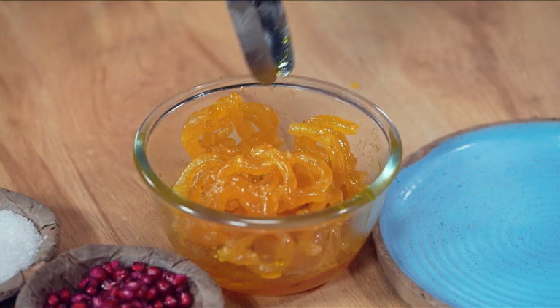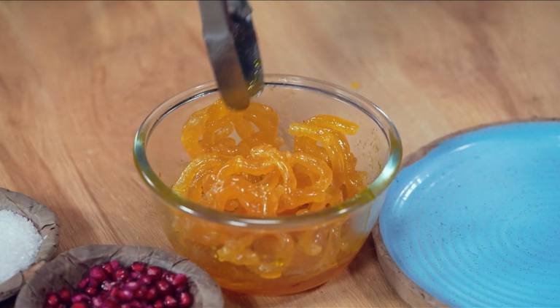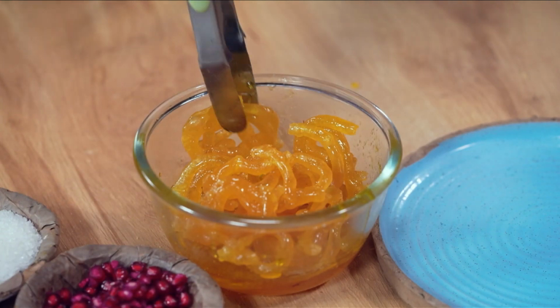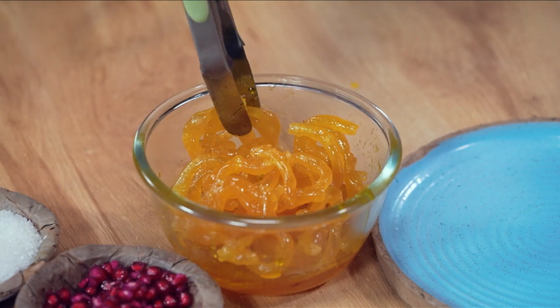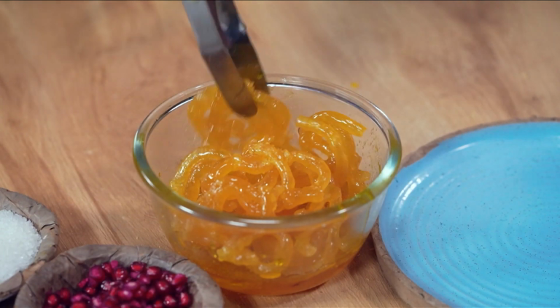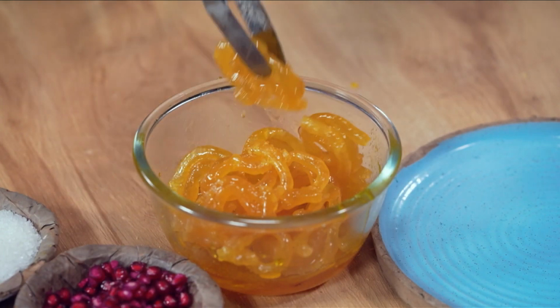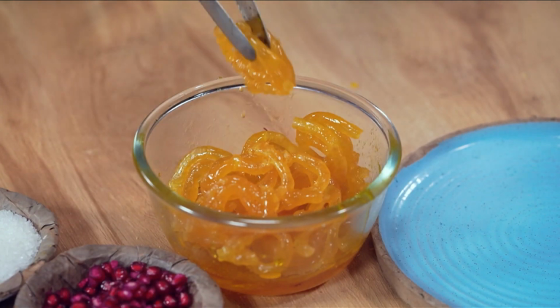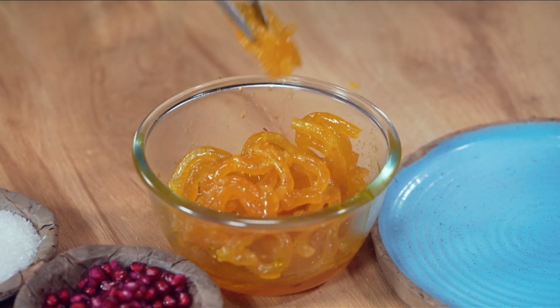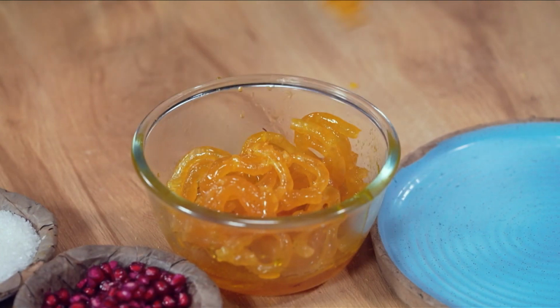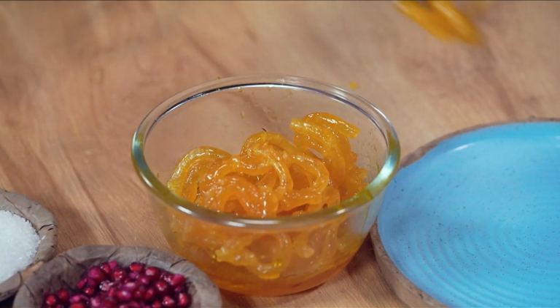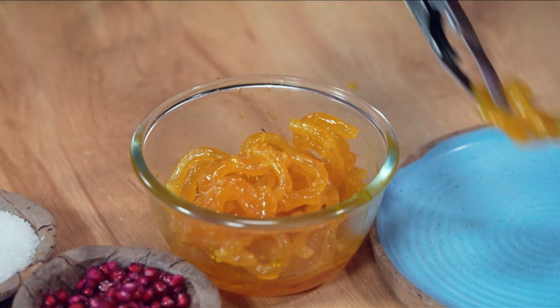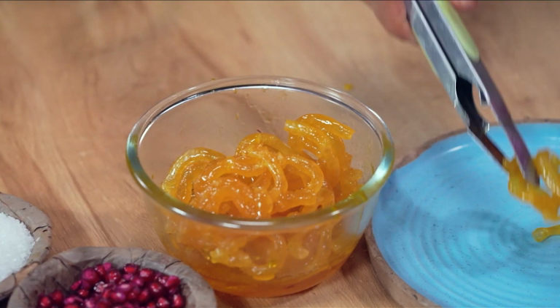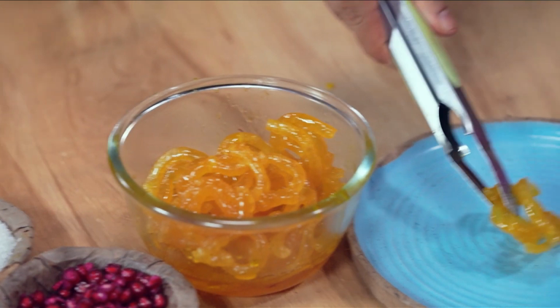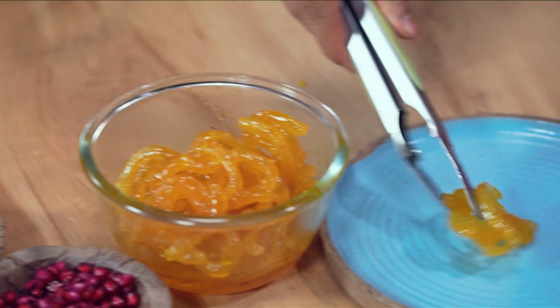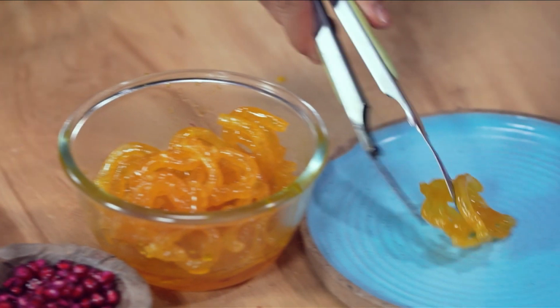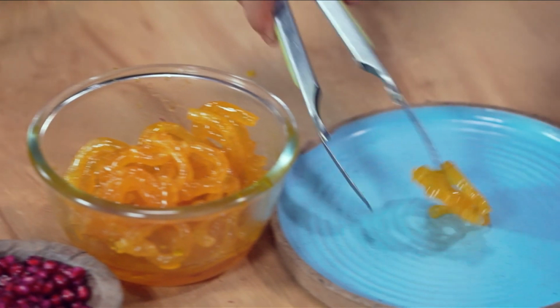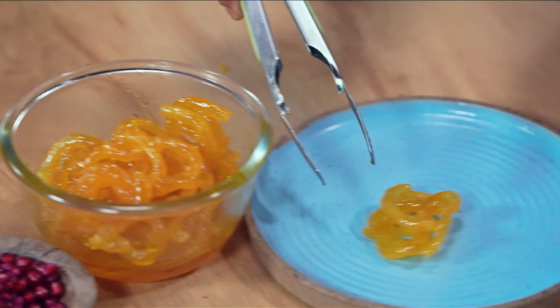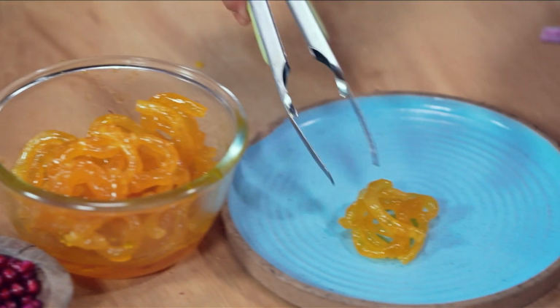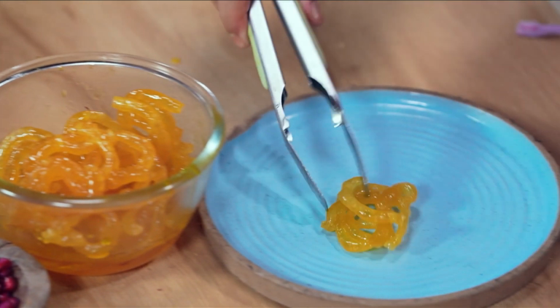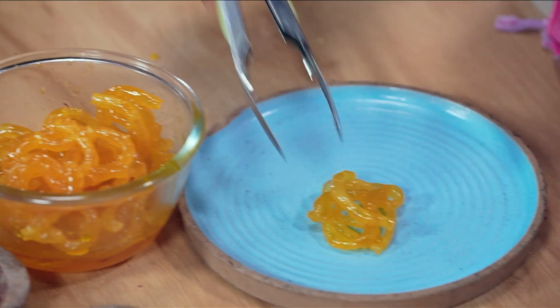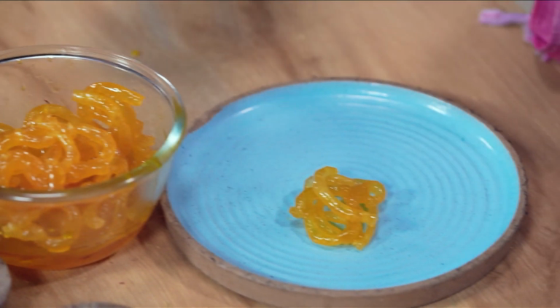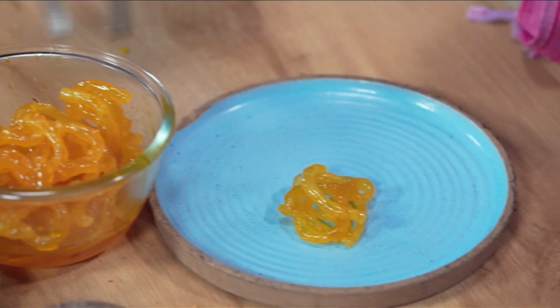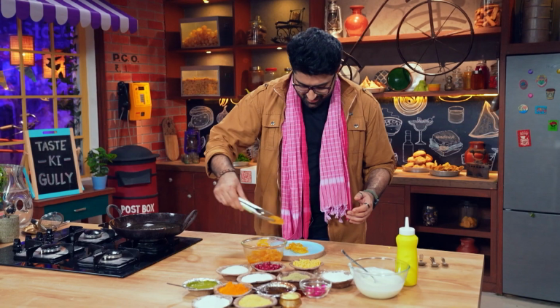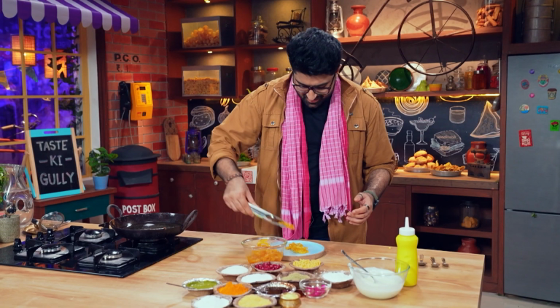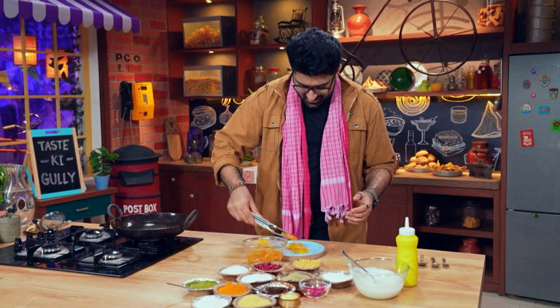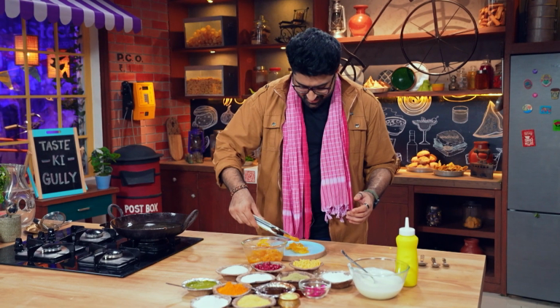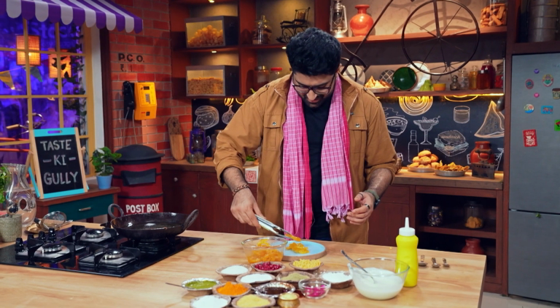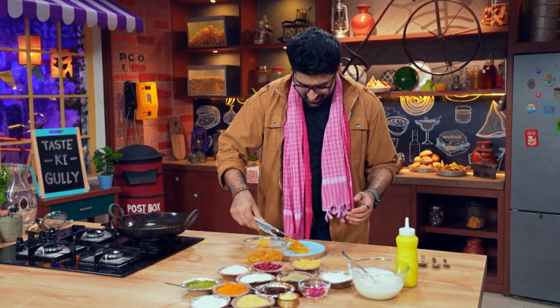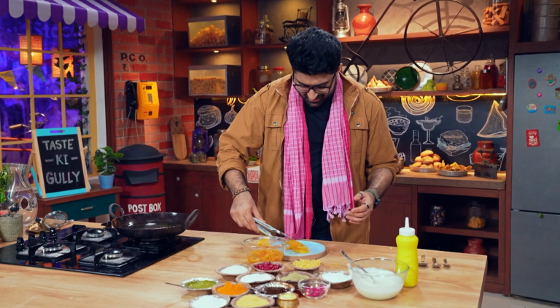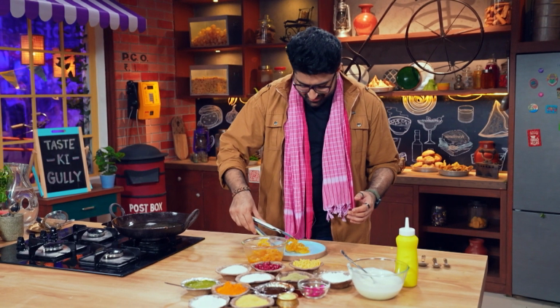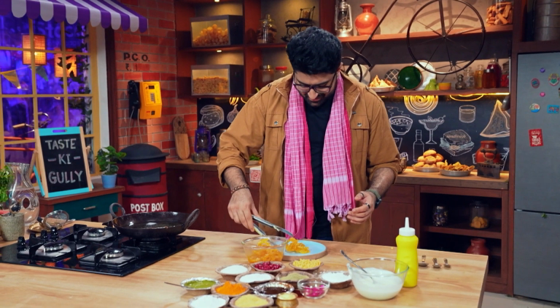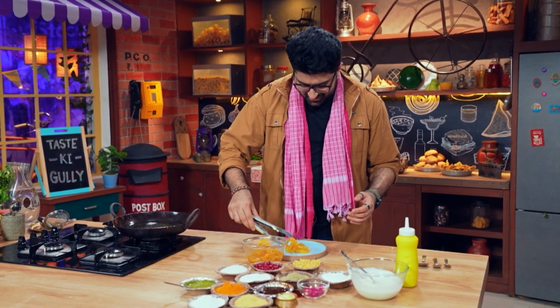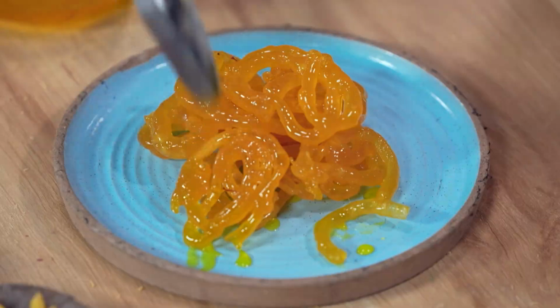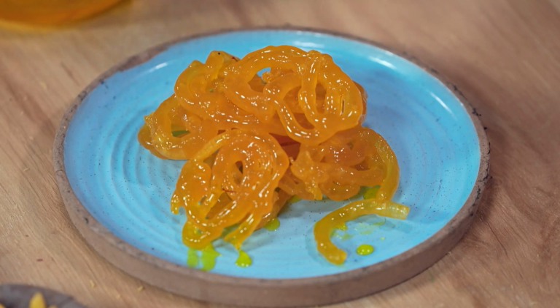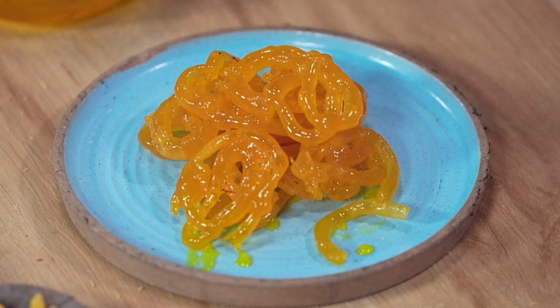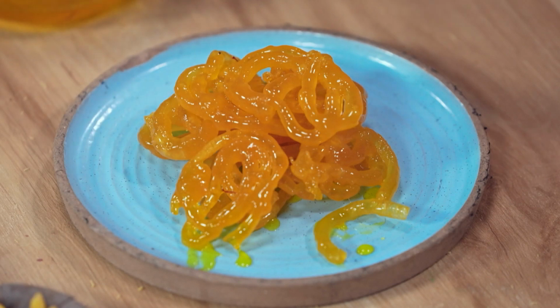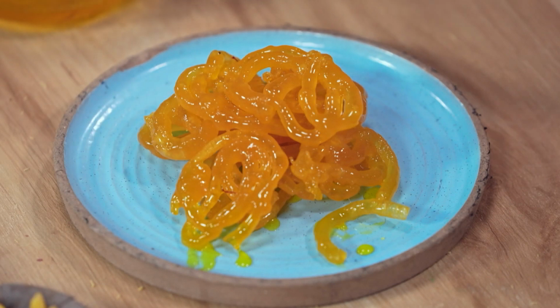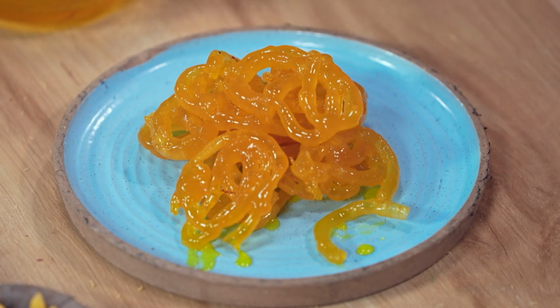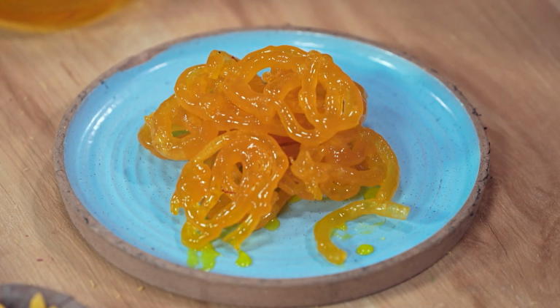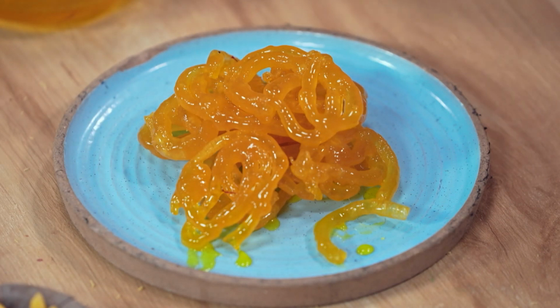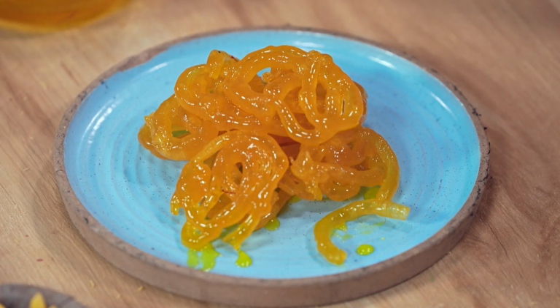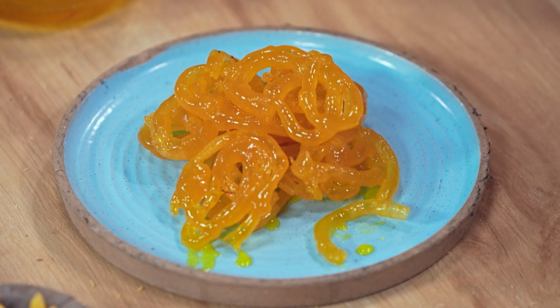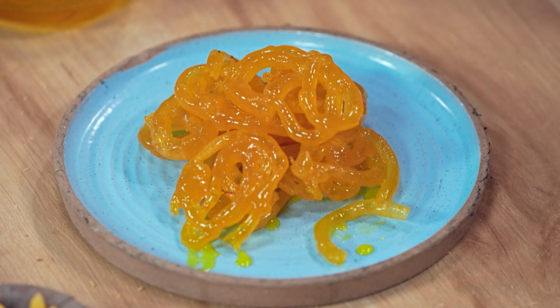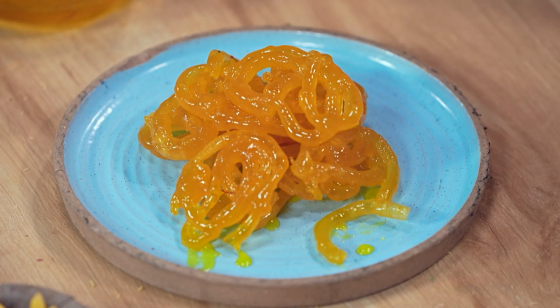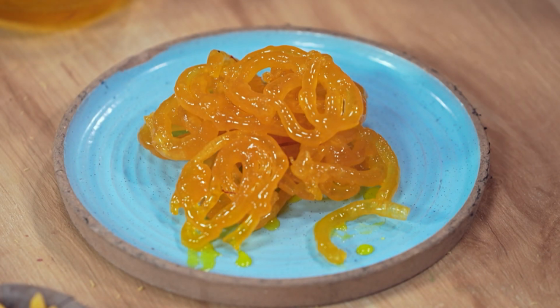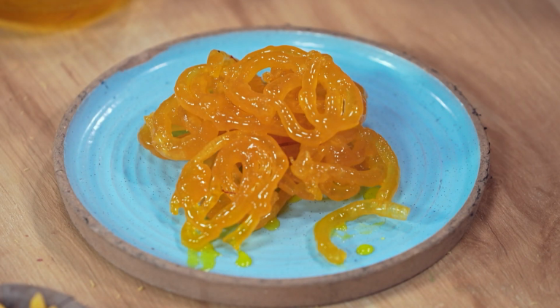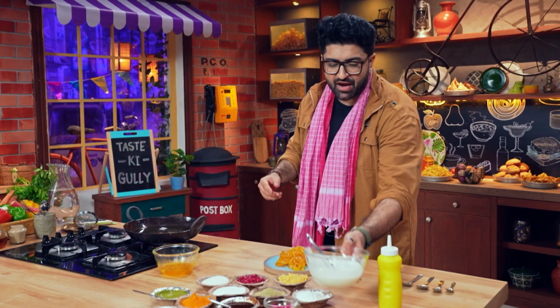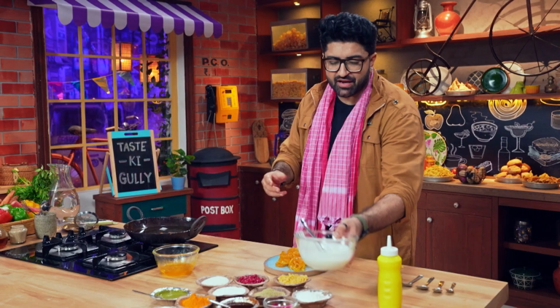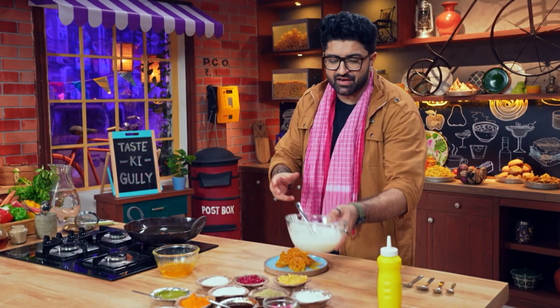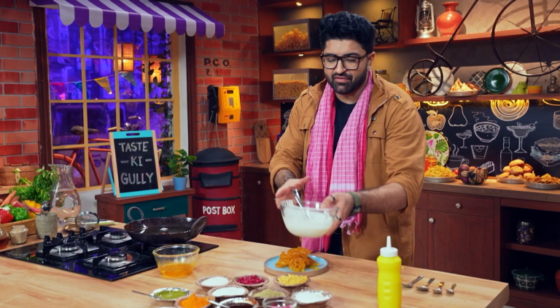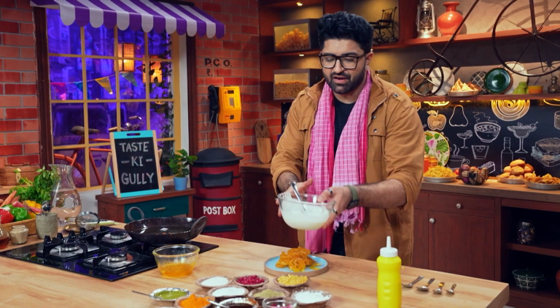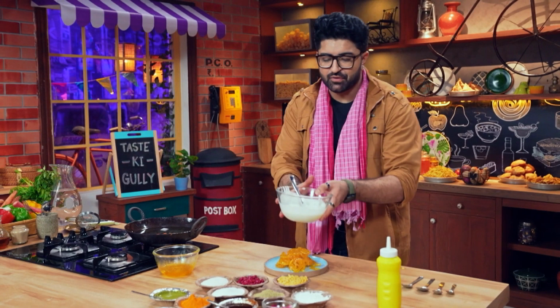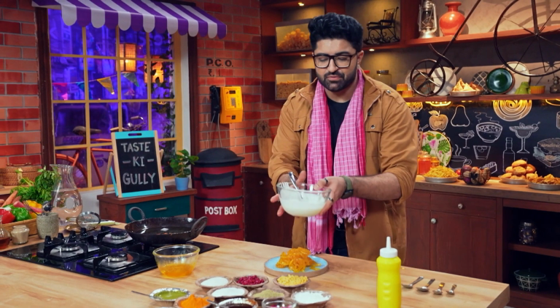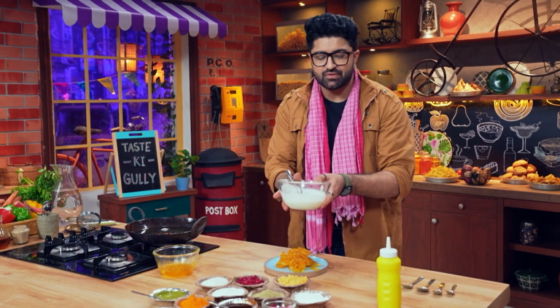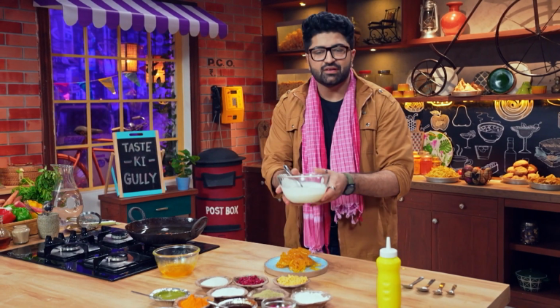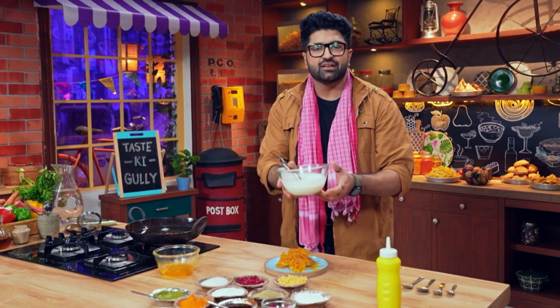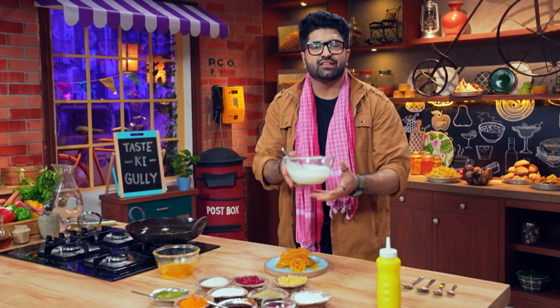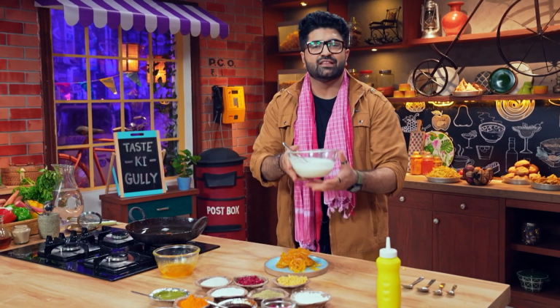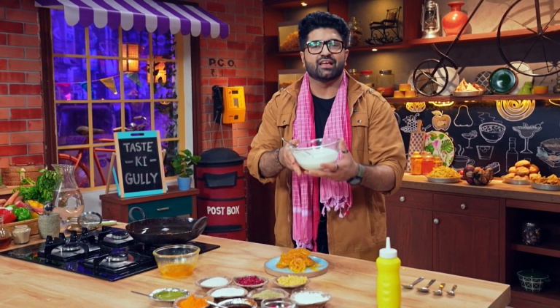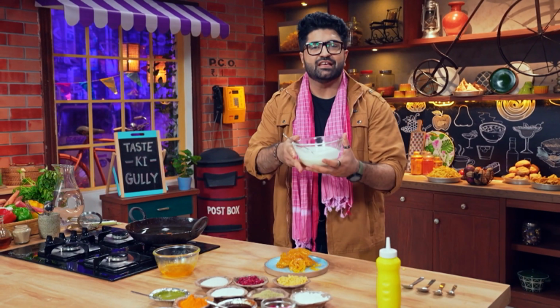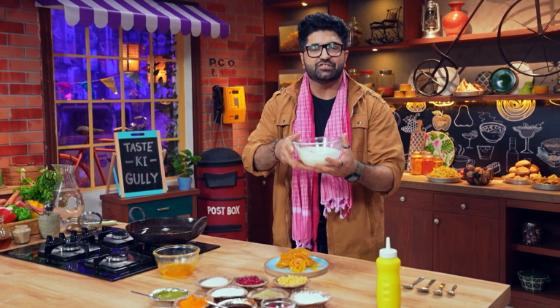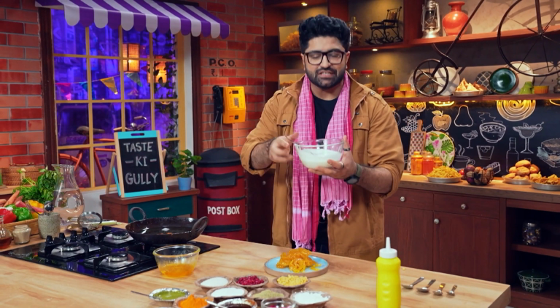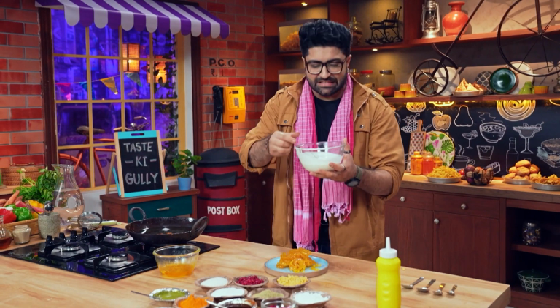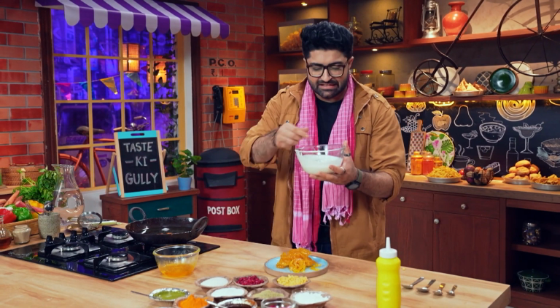We're going to do the pleating. Let's make jalebi! I'm going to add the chili-chini.